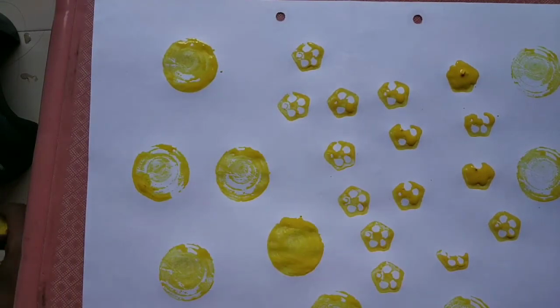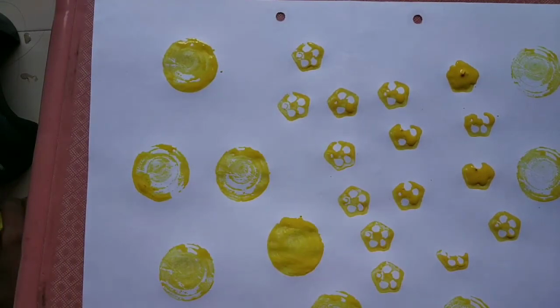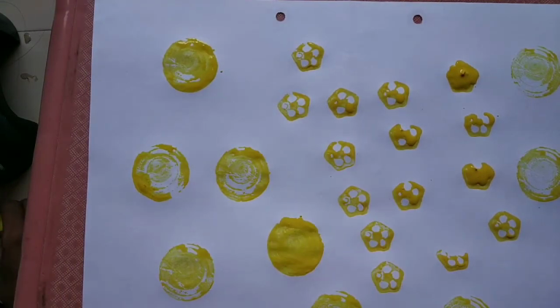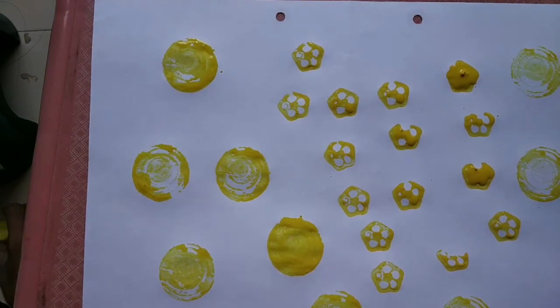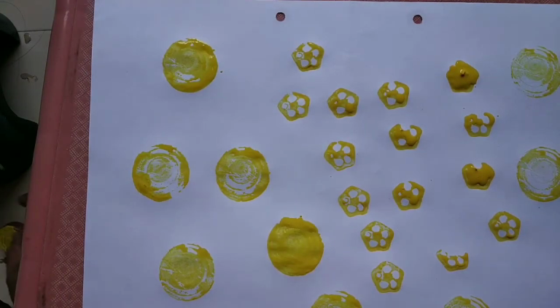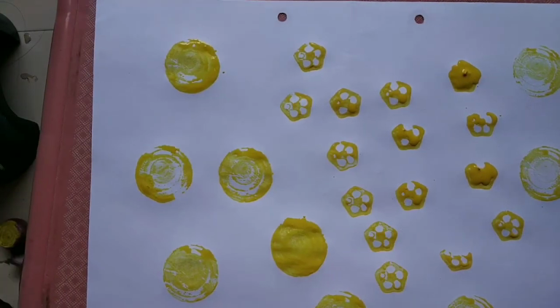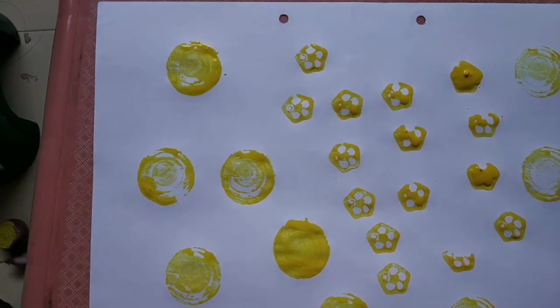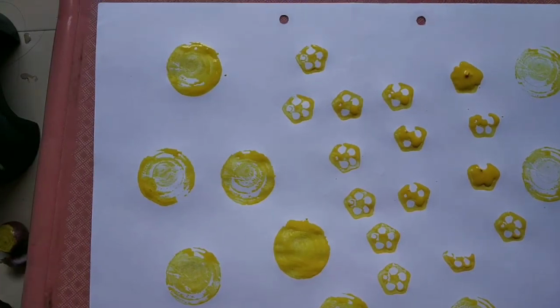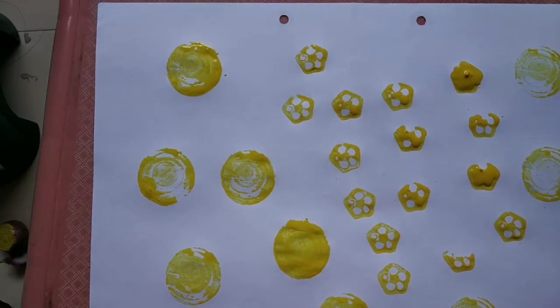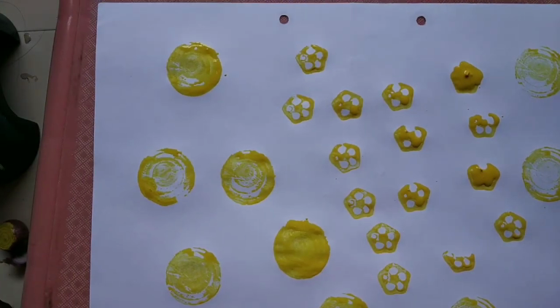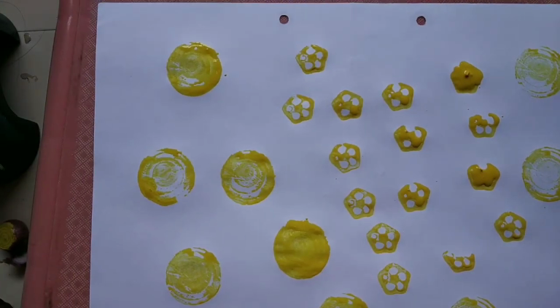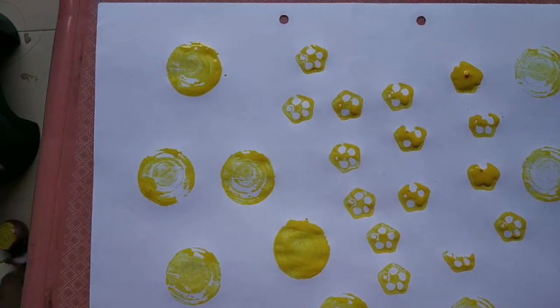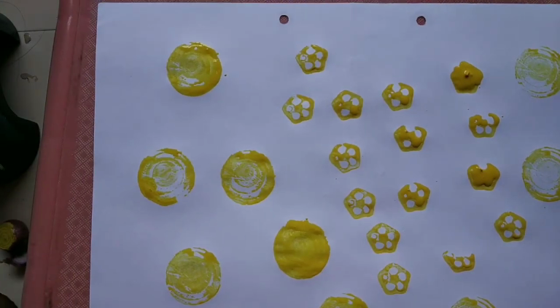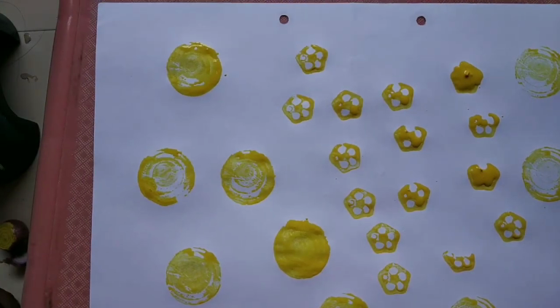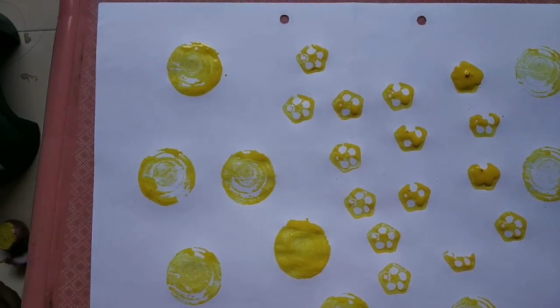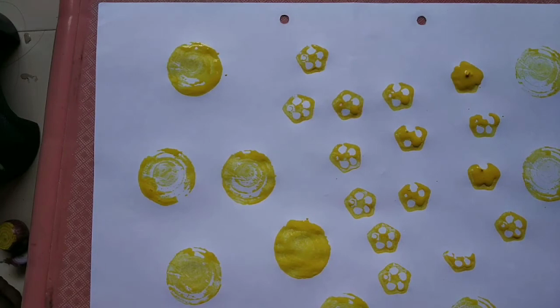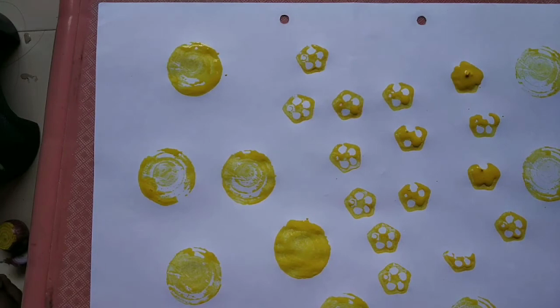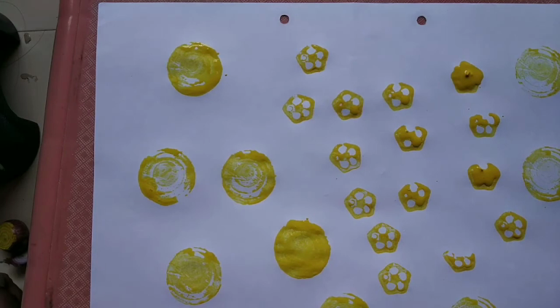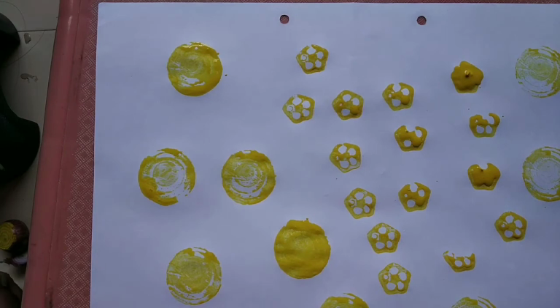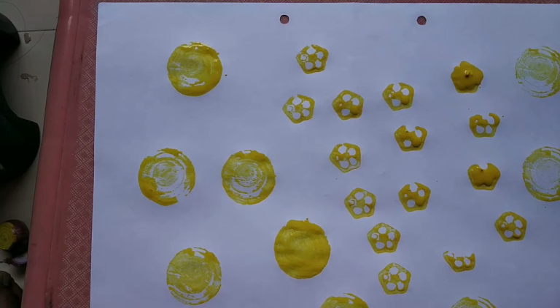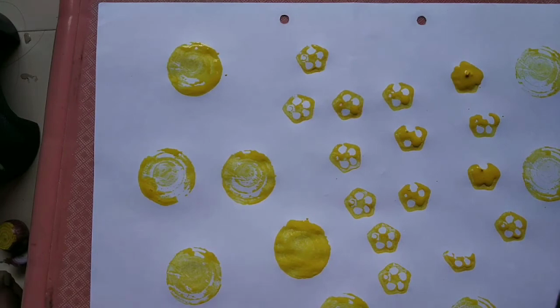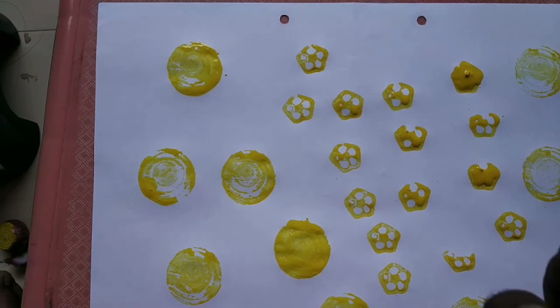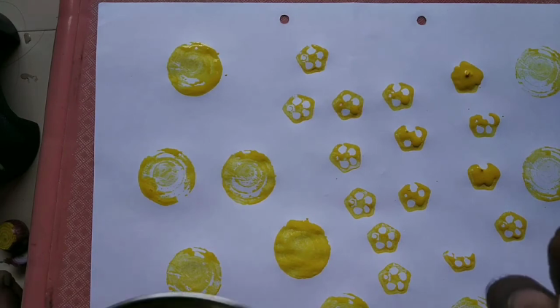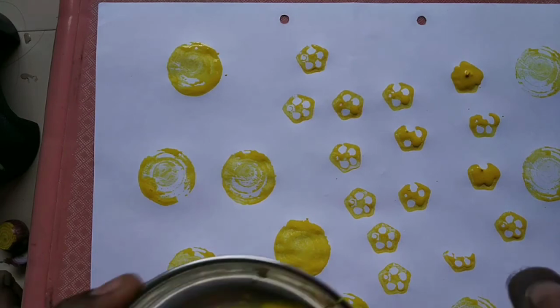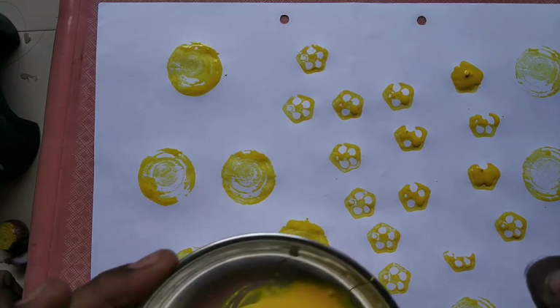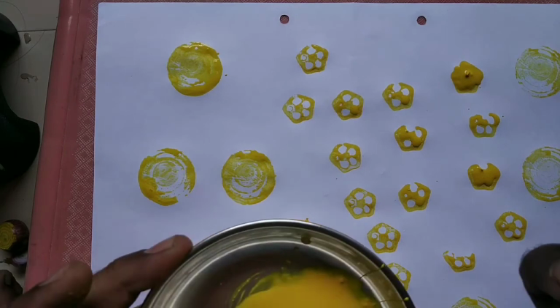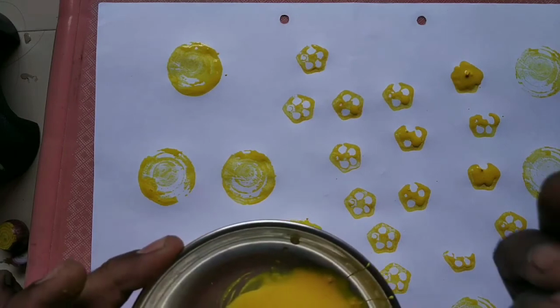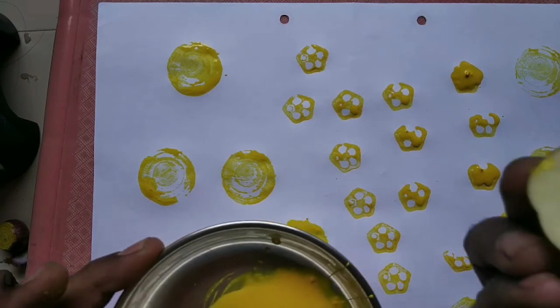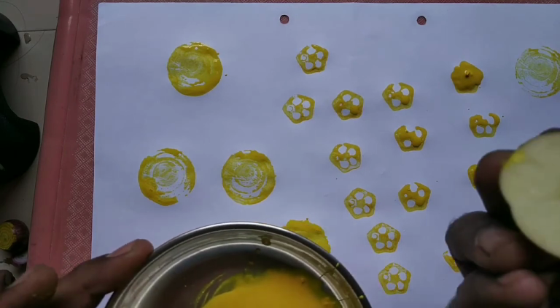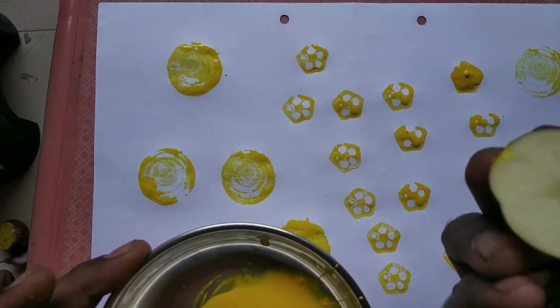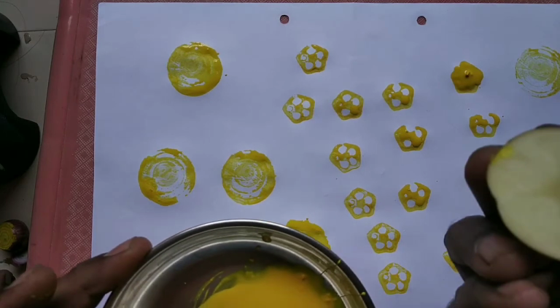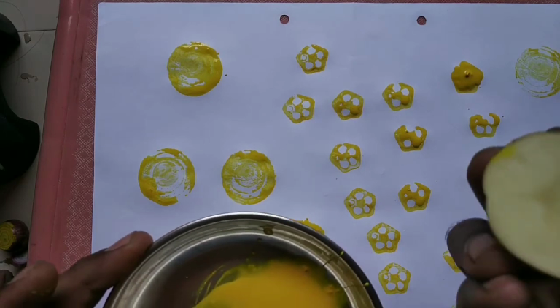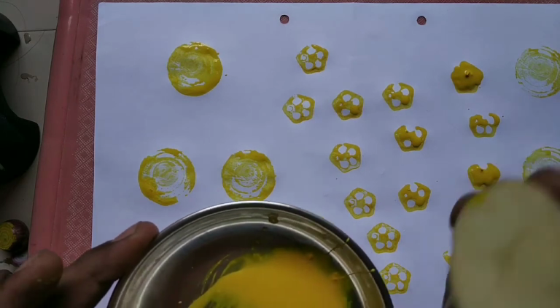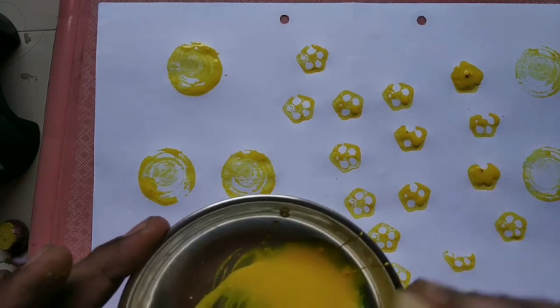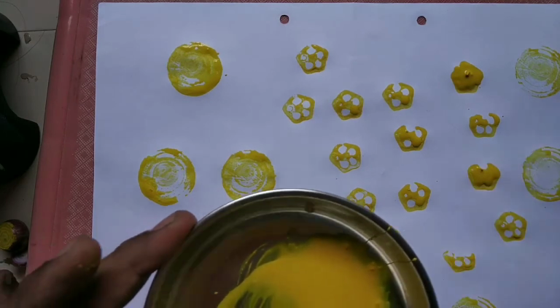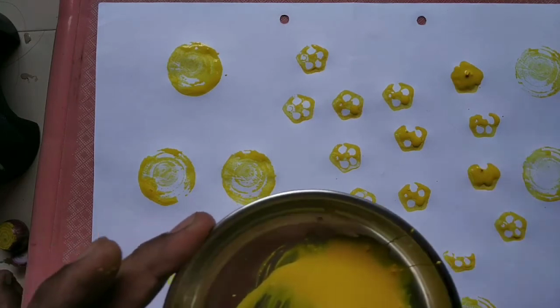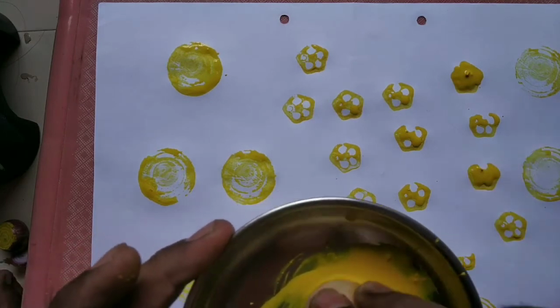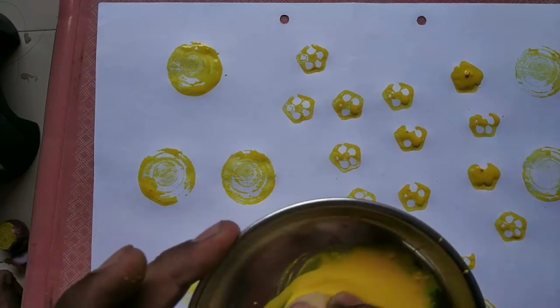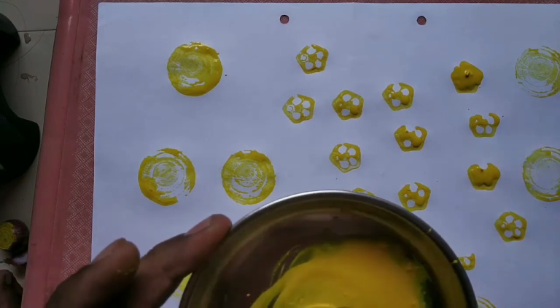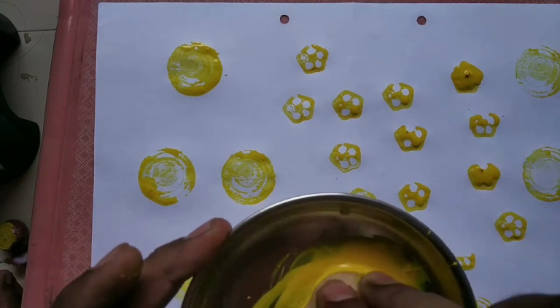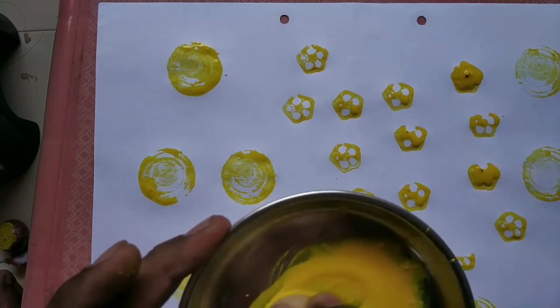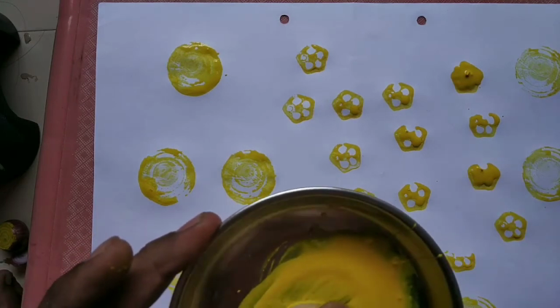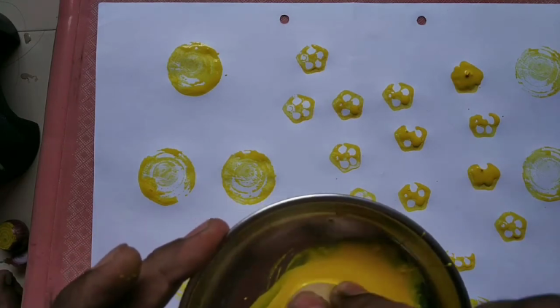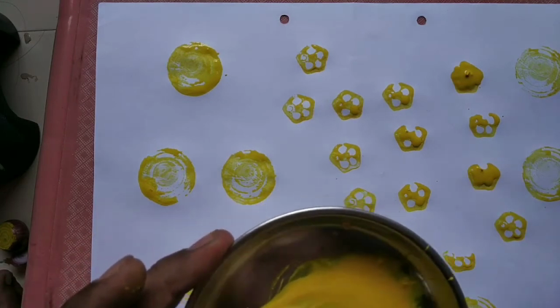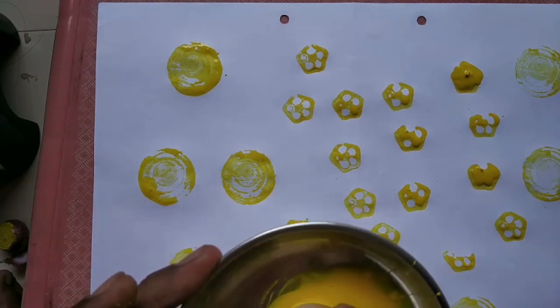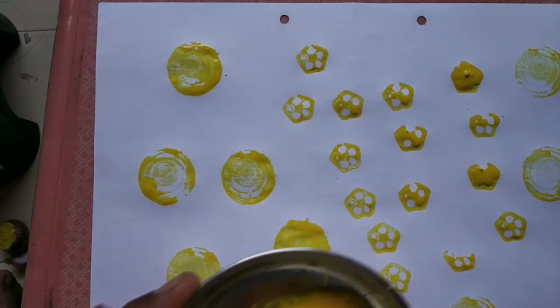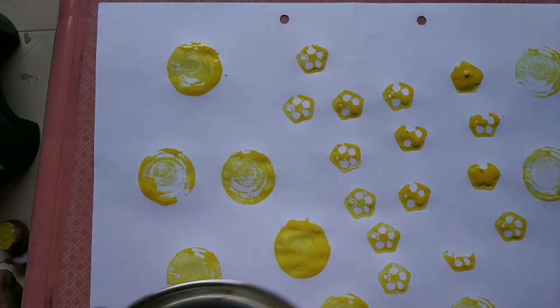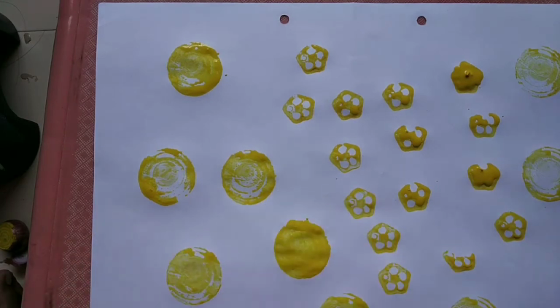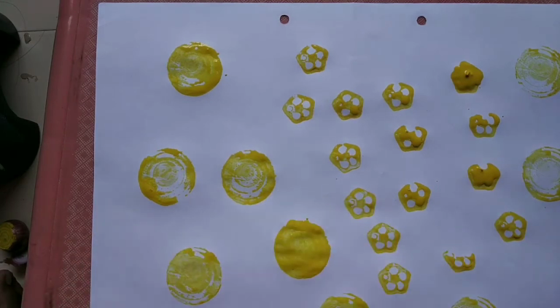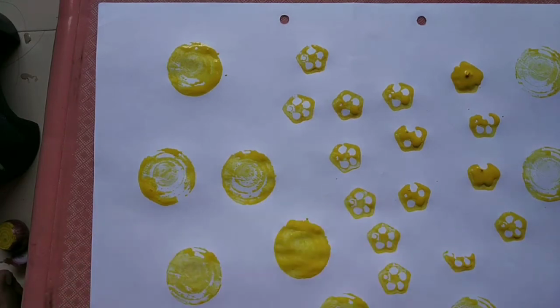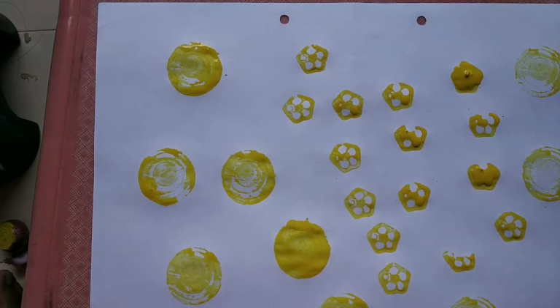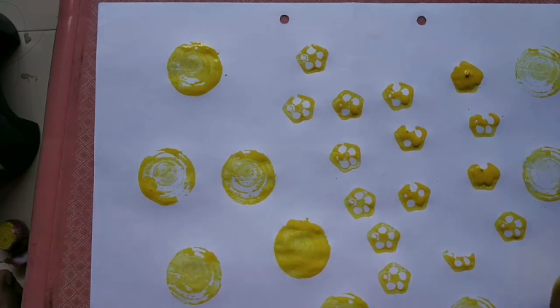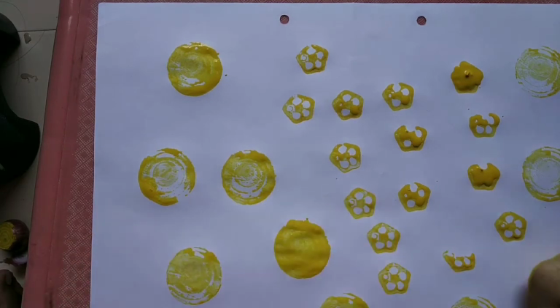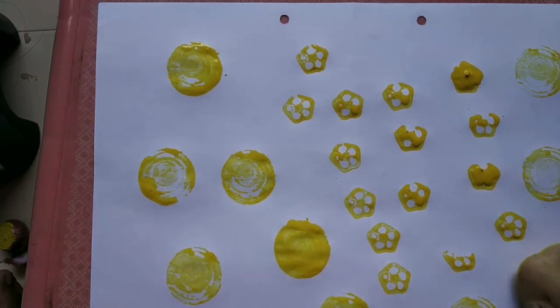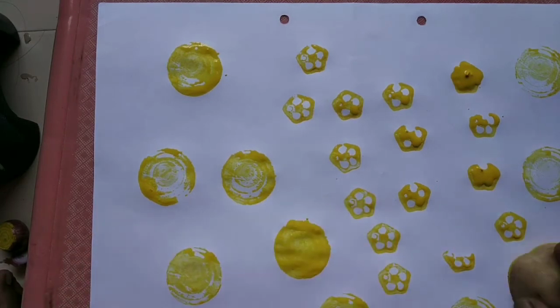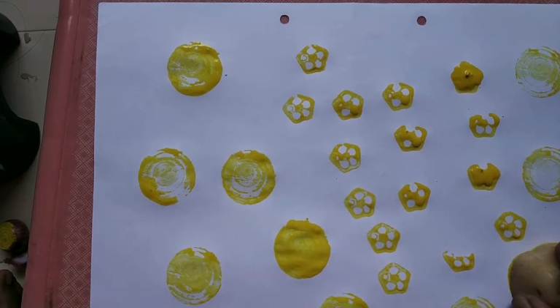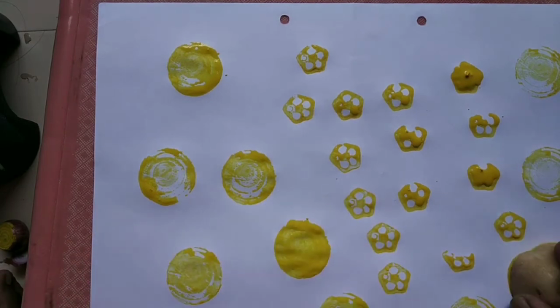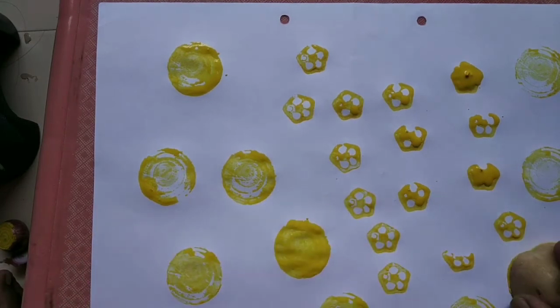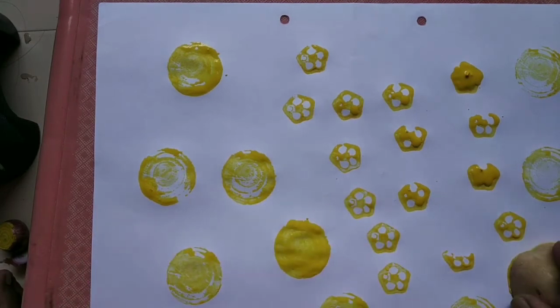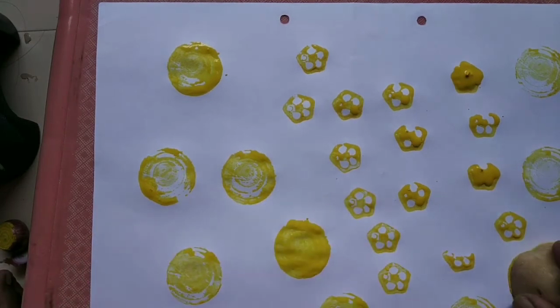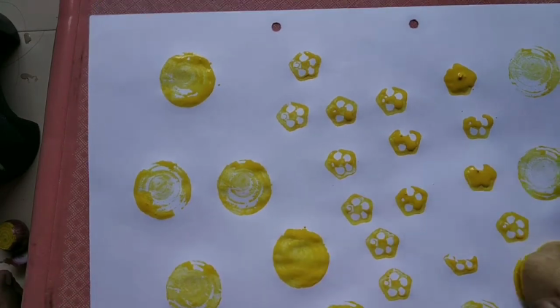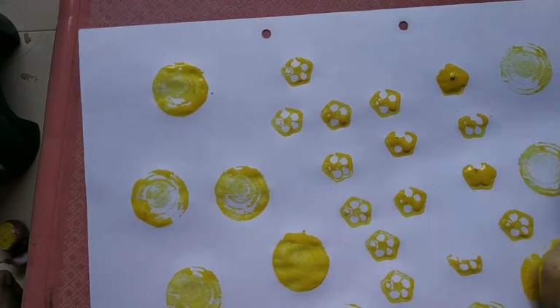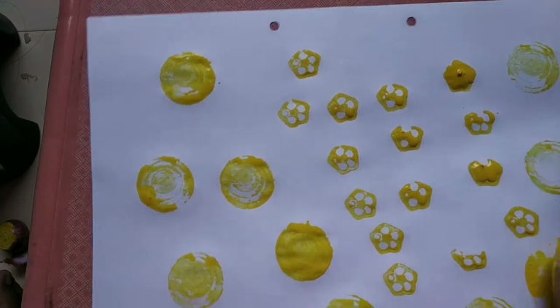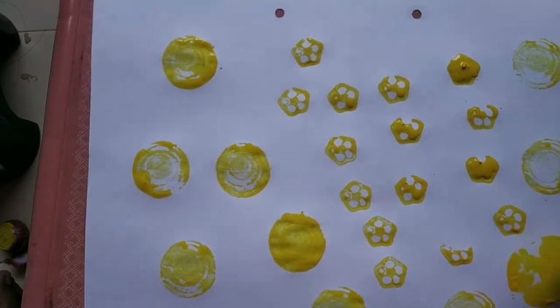You can also take the potato. Take the potato, dip it in the color.